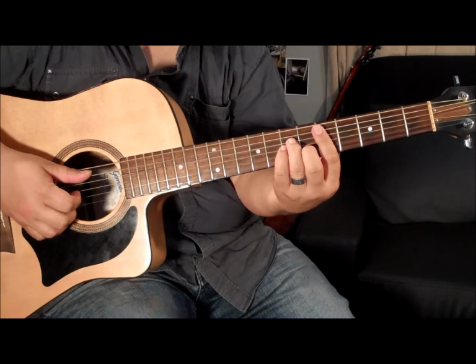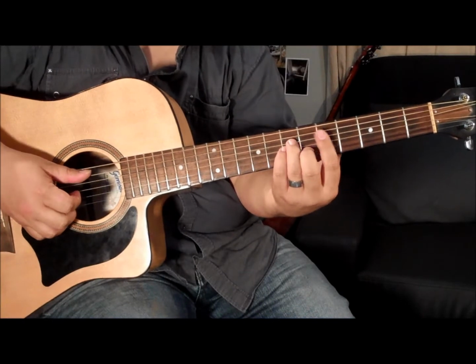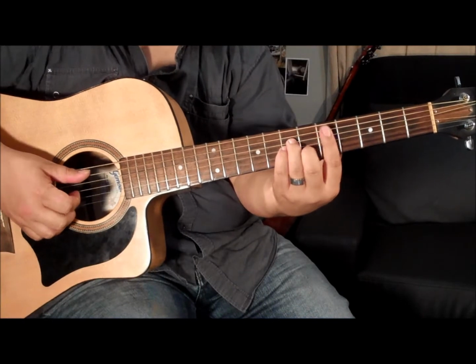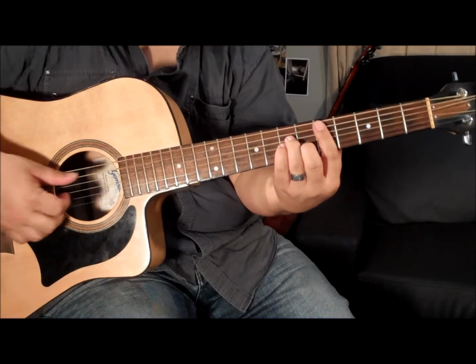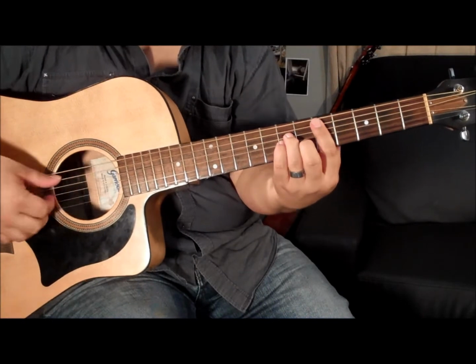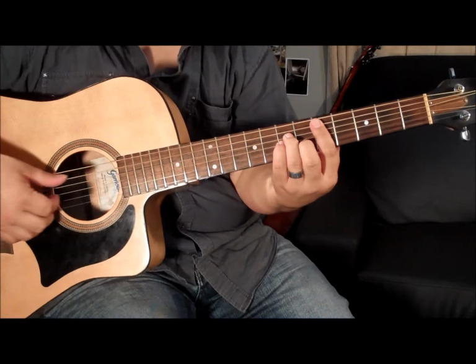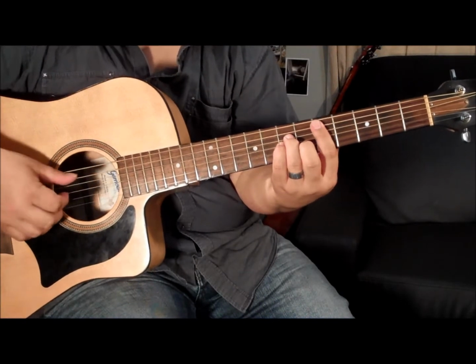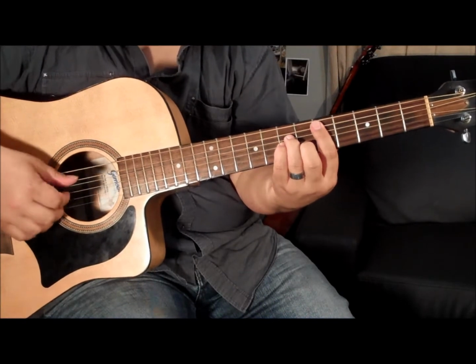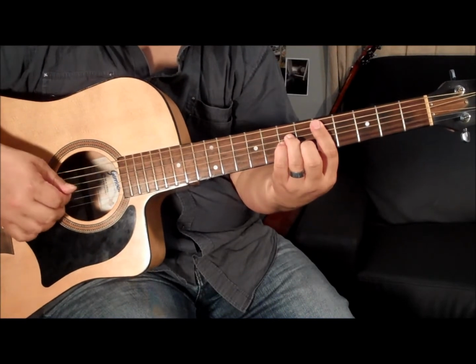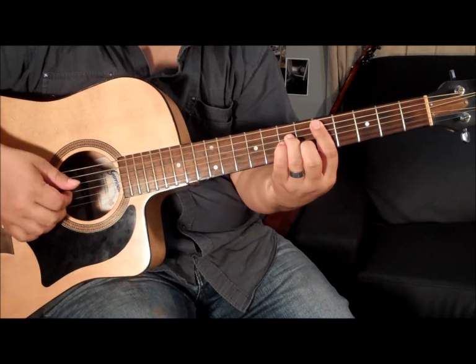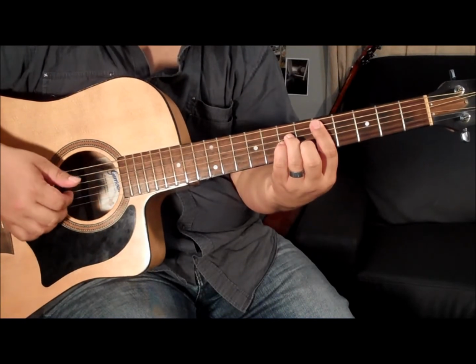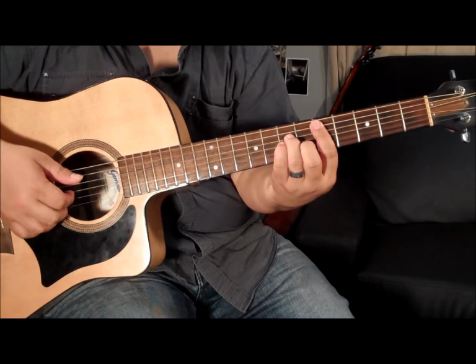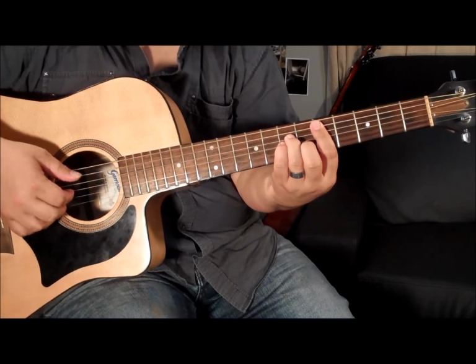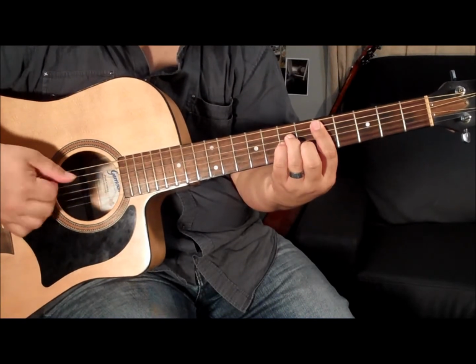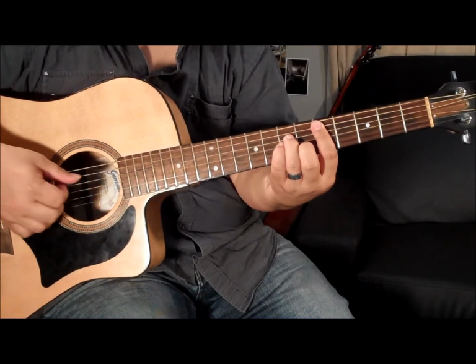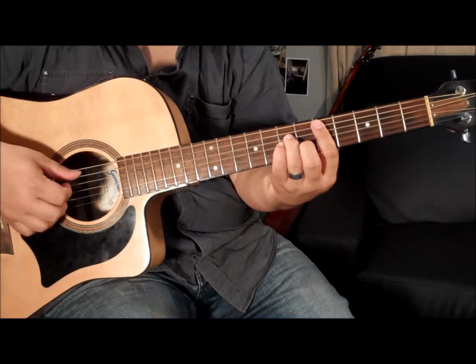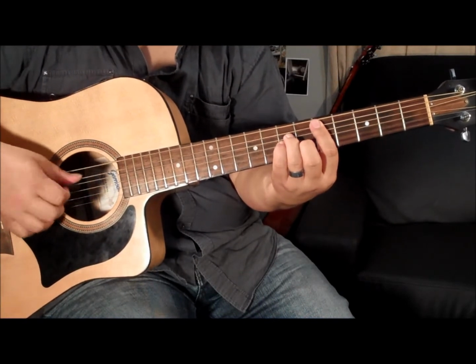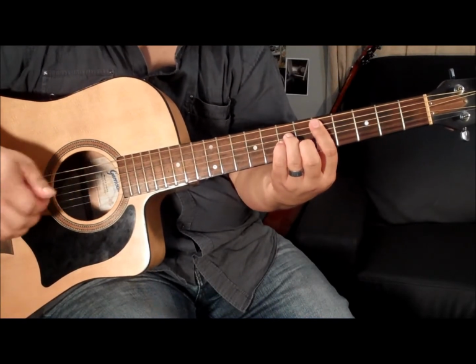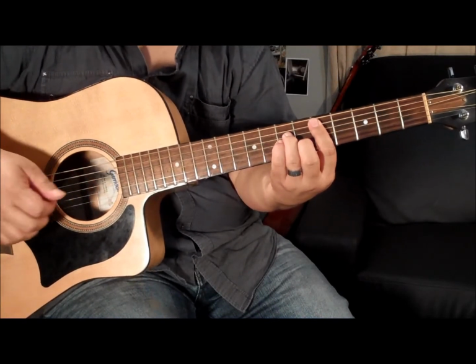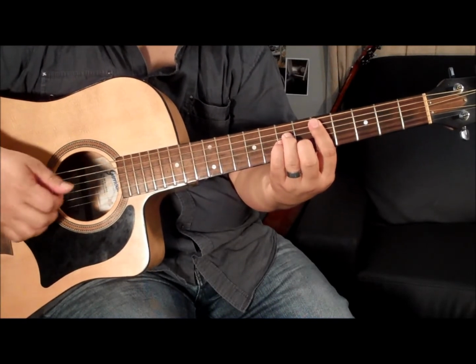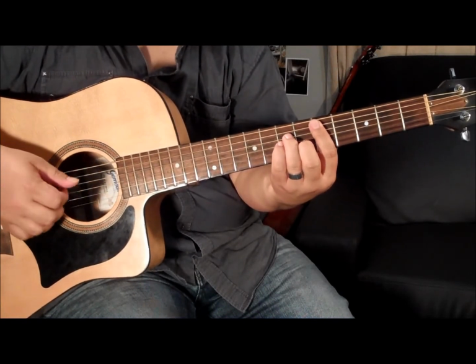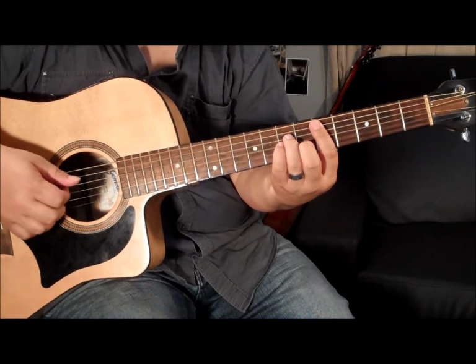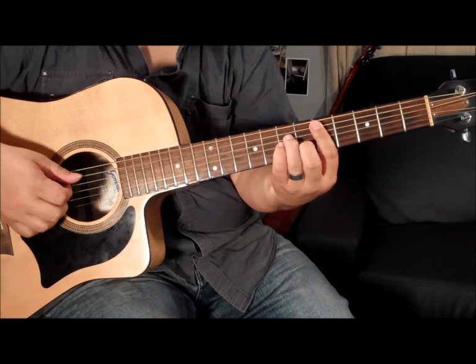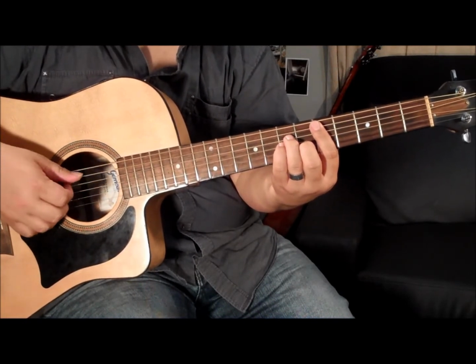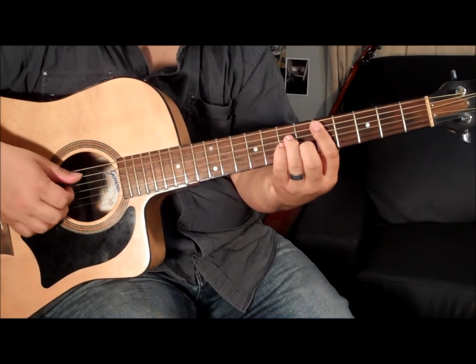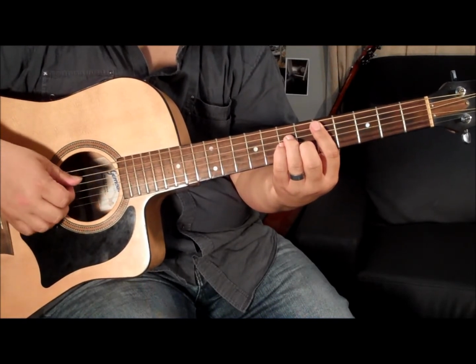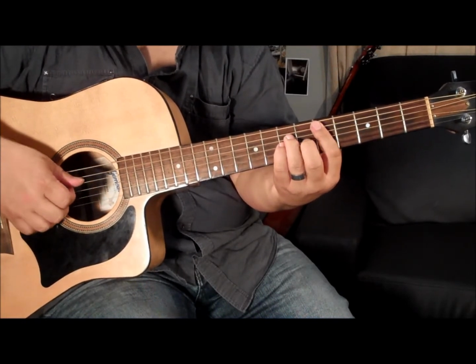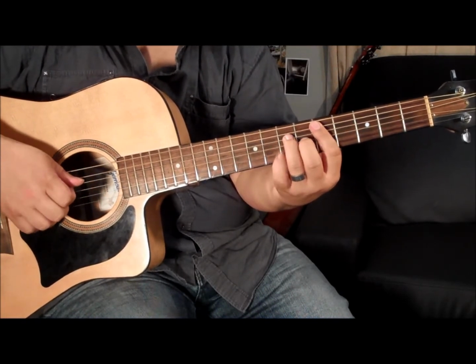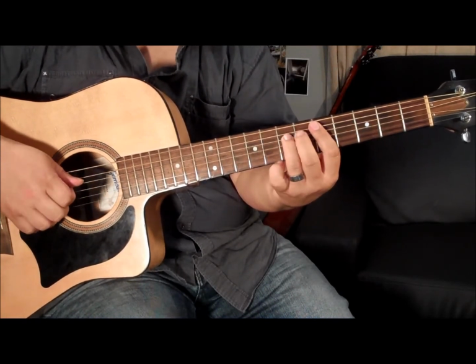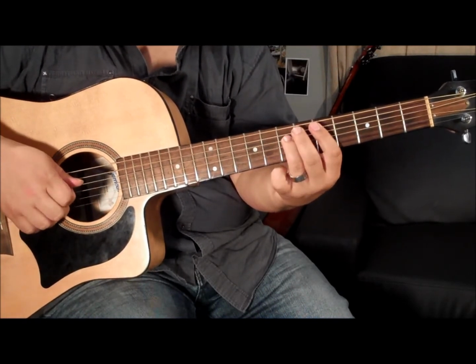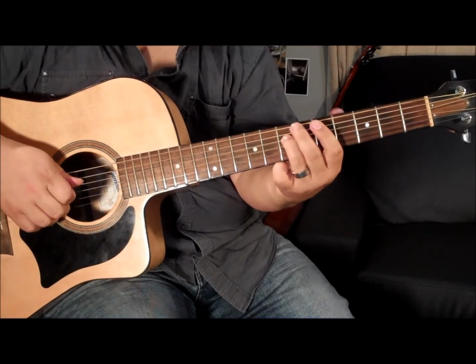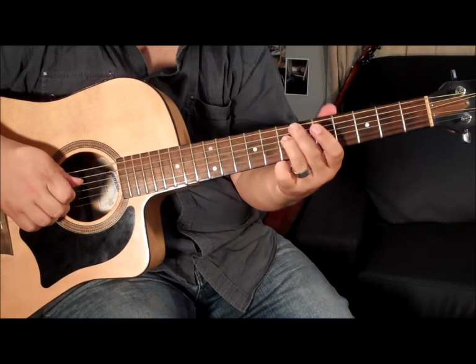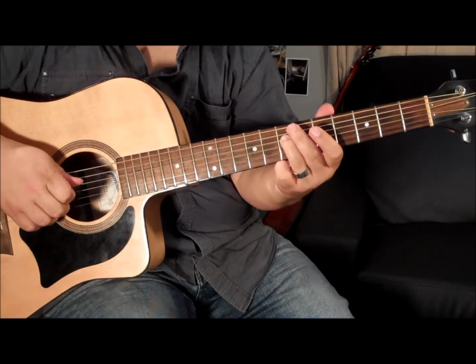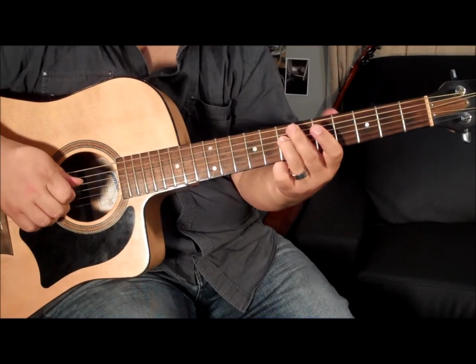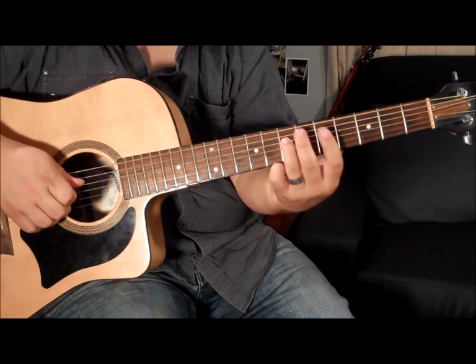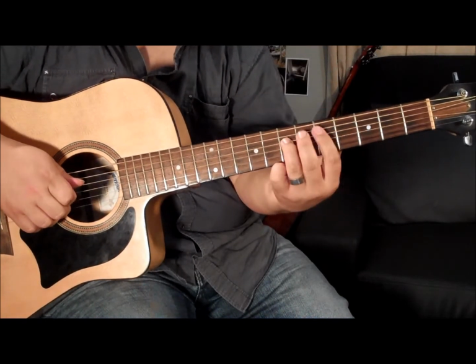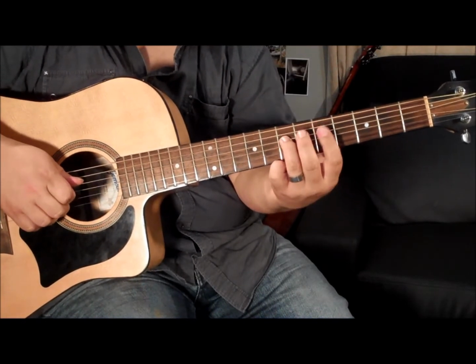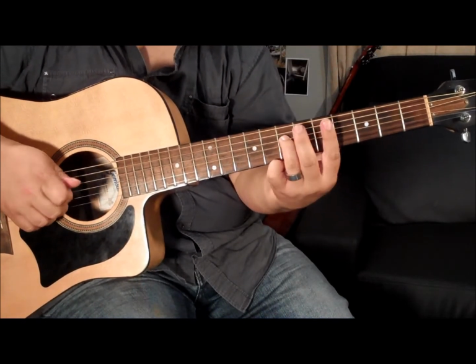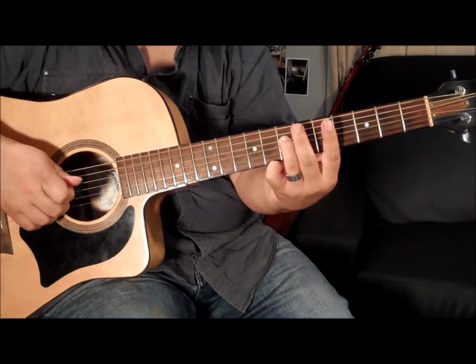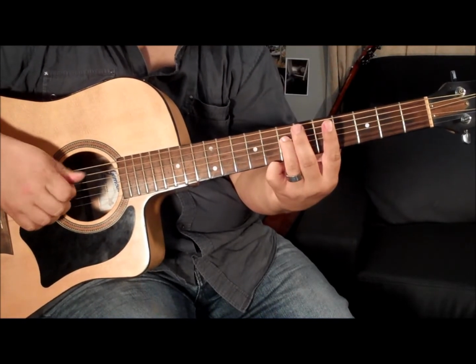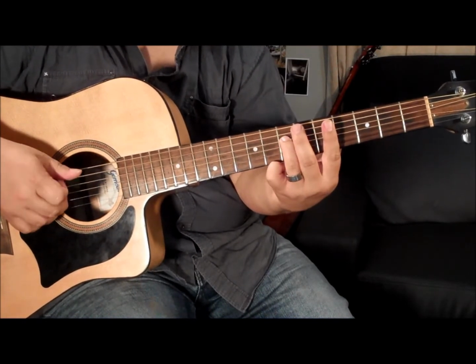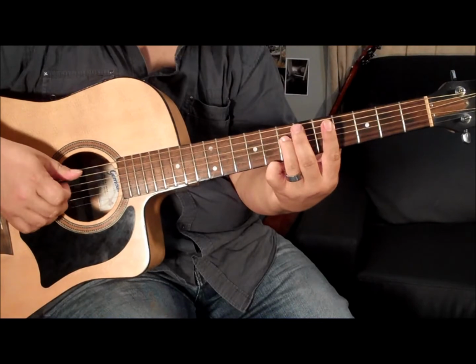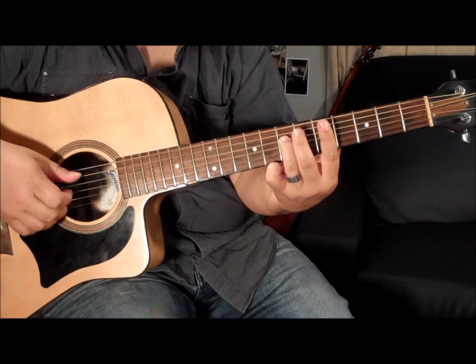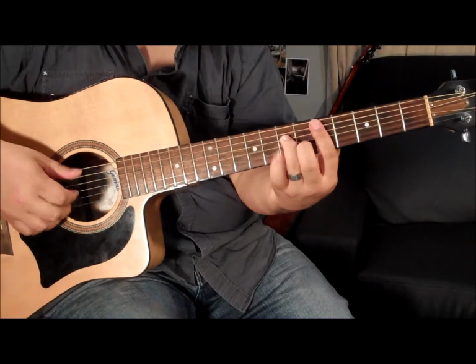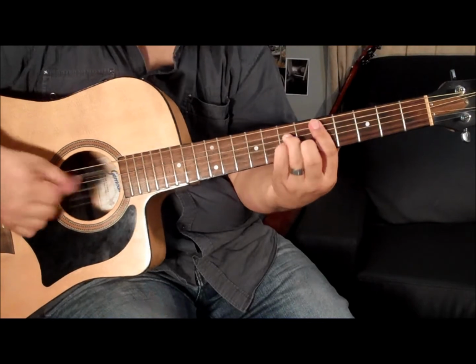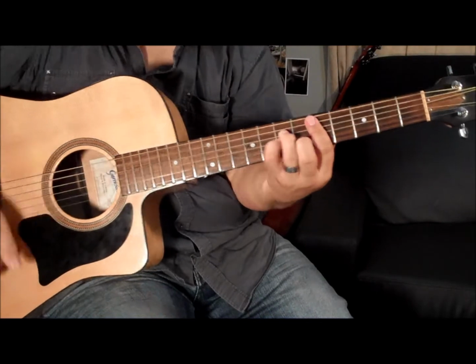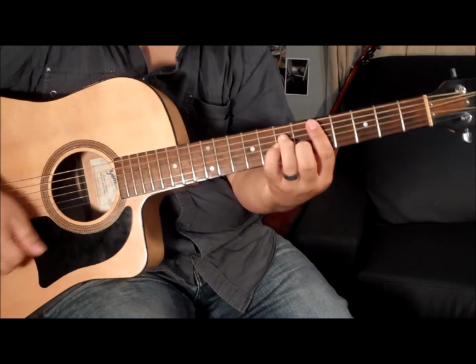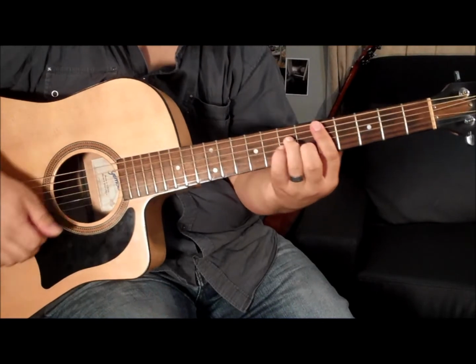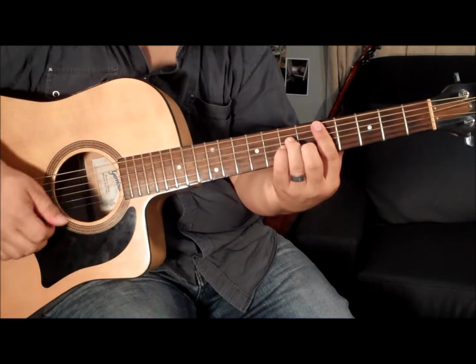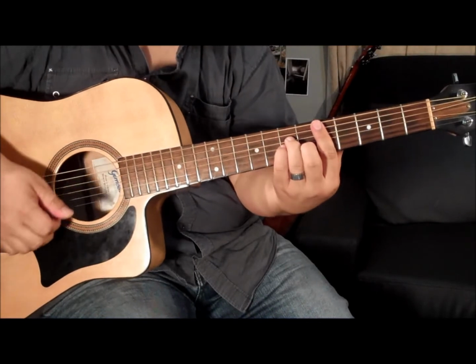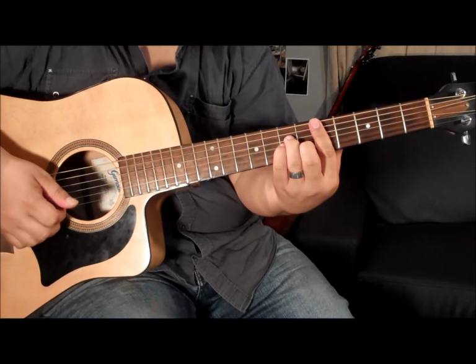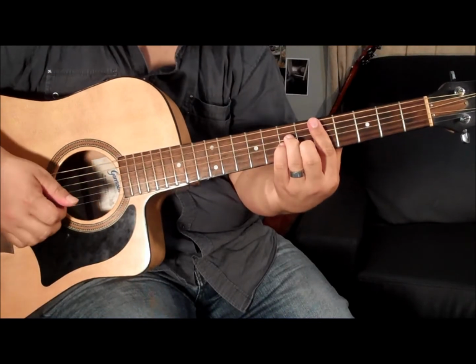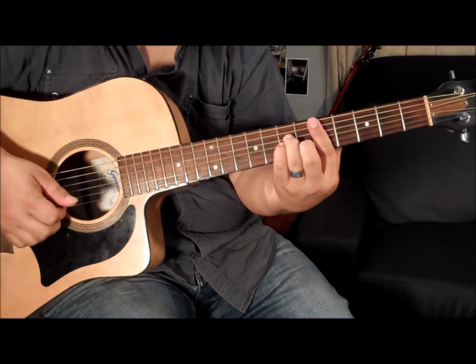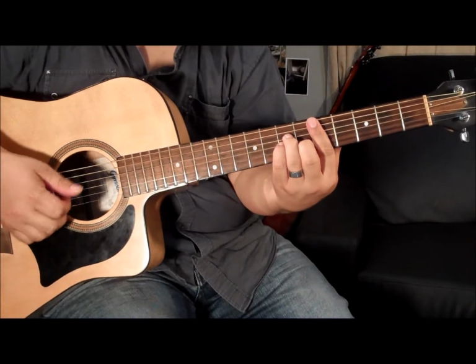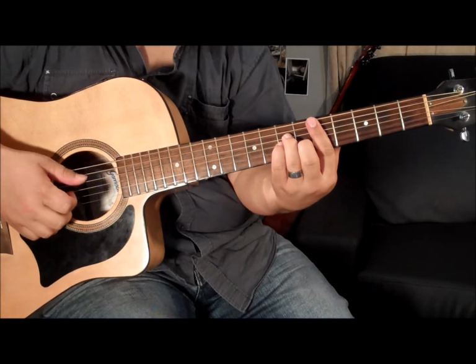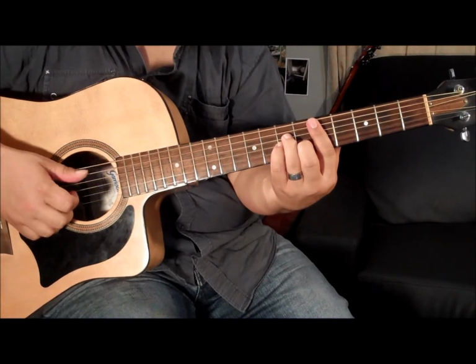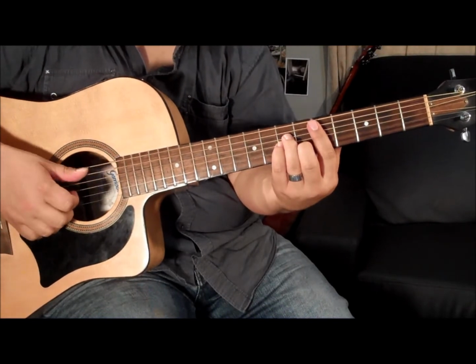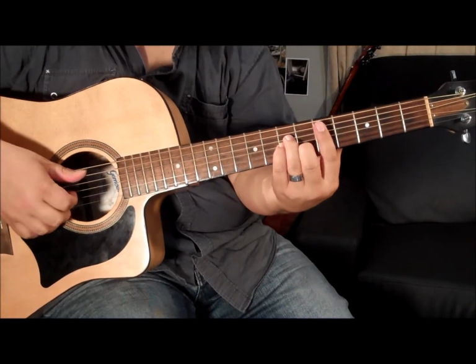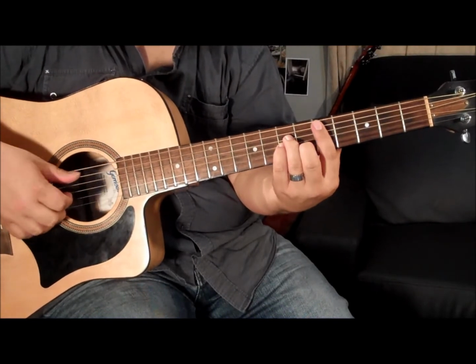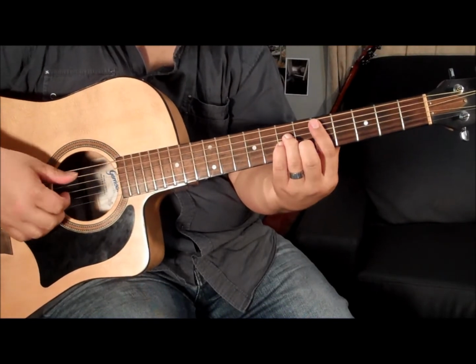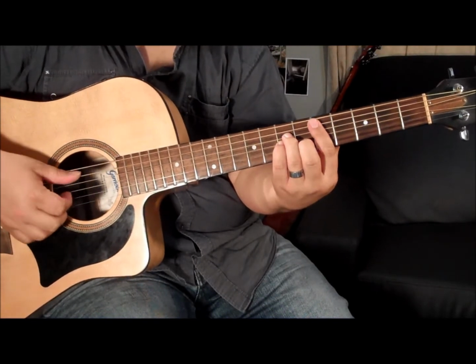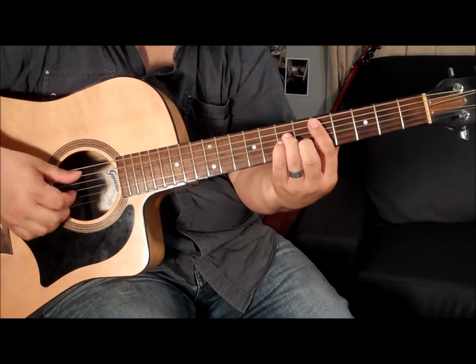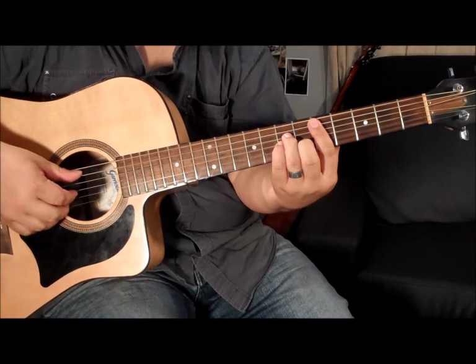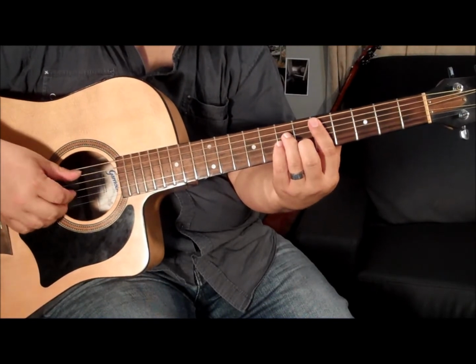Alright, so that's bass, chord, bass, then two bass — which is the A — and then chord and bass. Let's put it together really slowly.